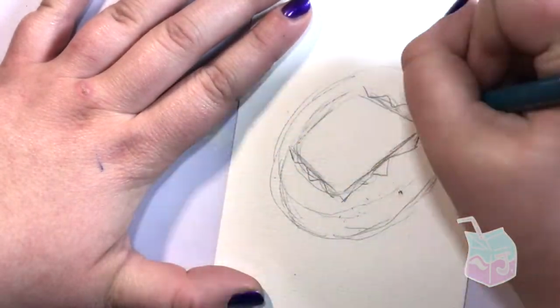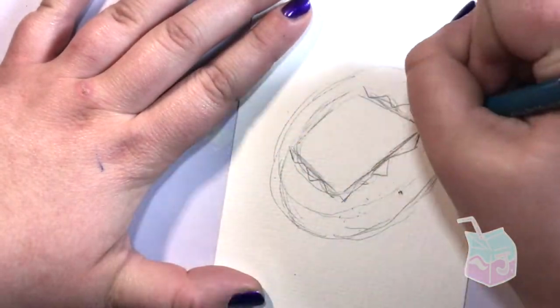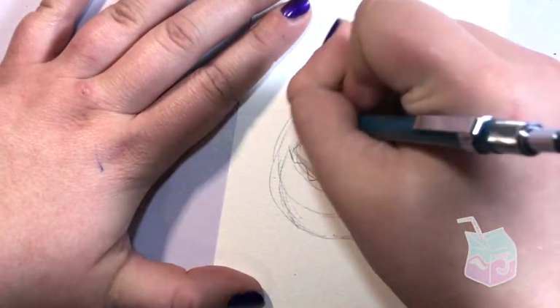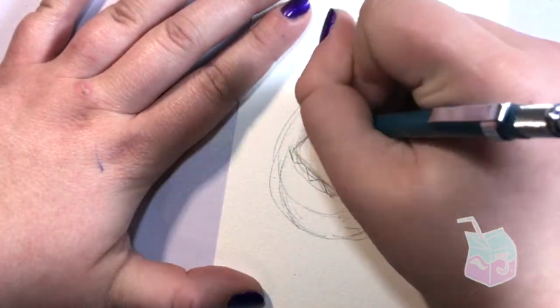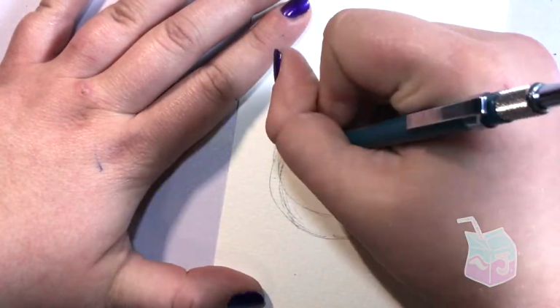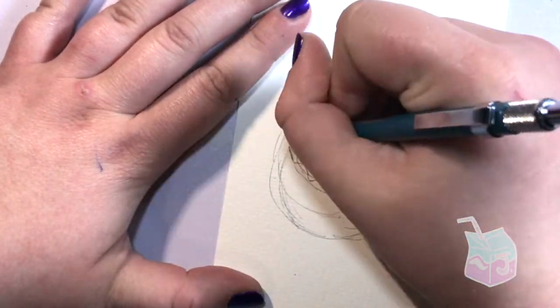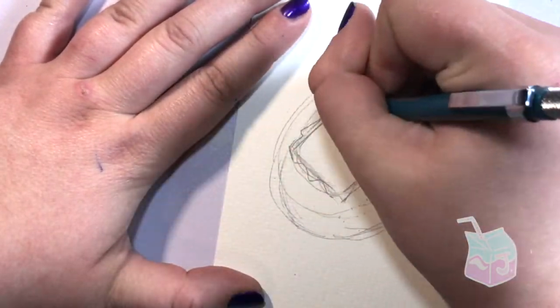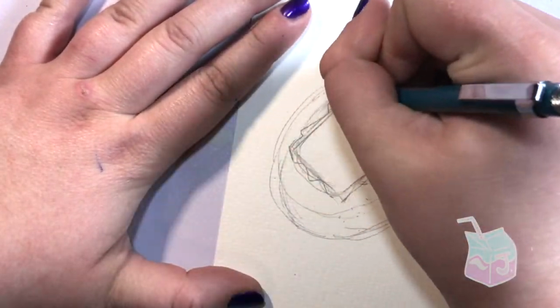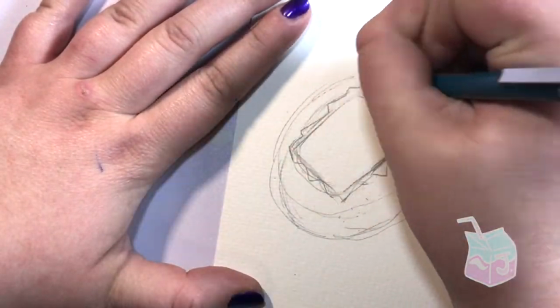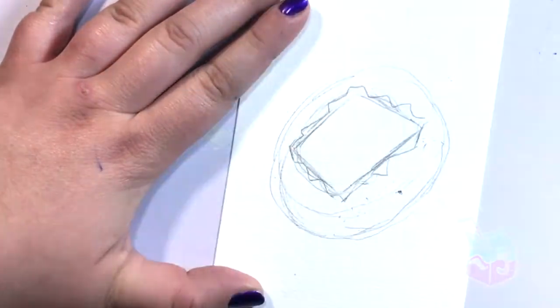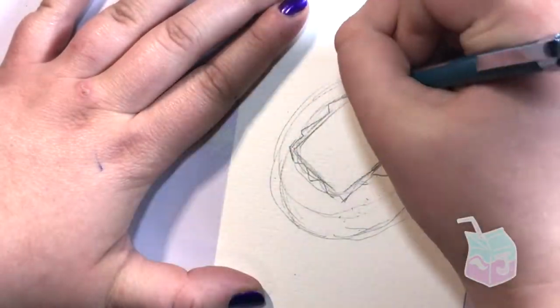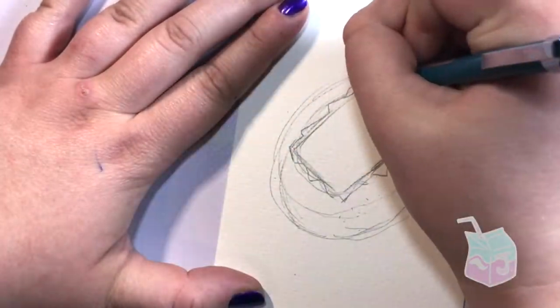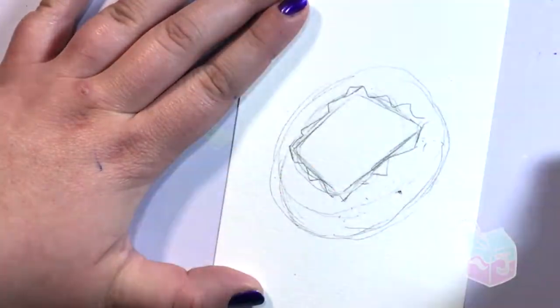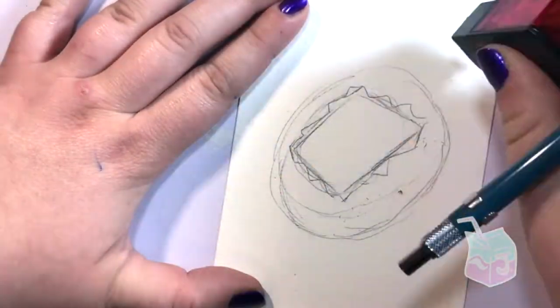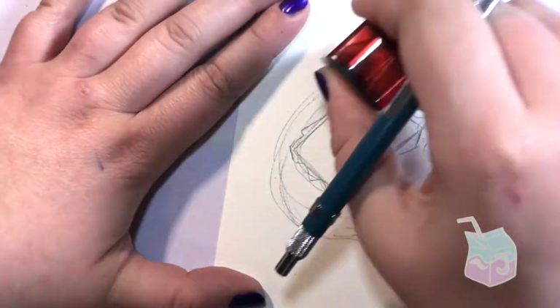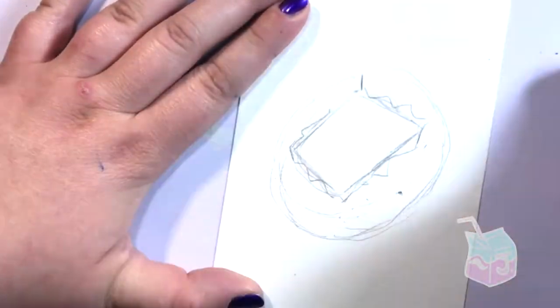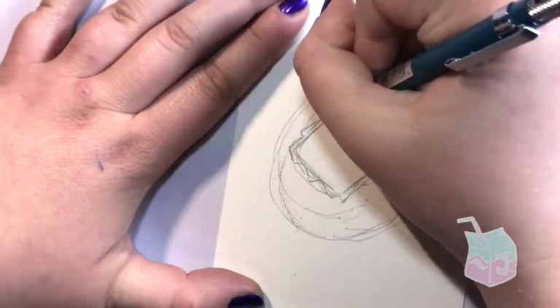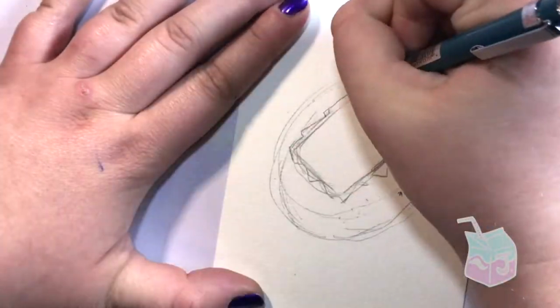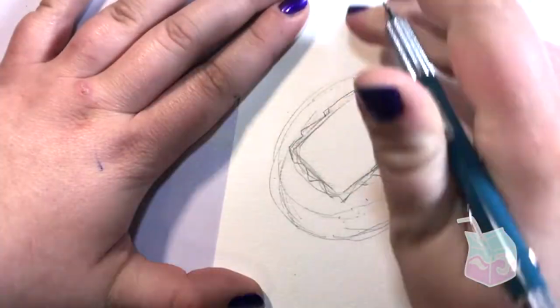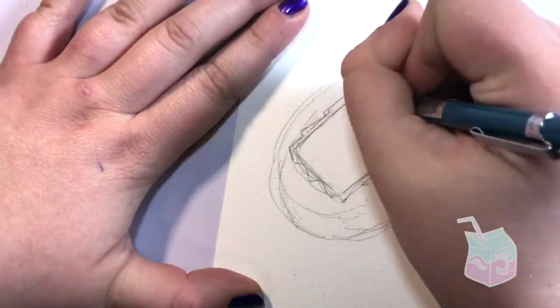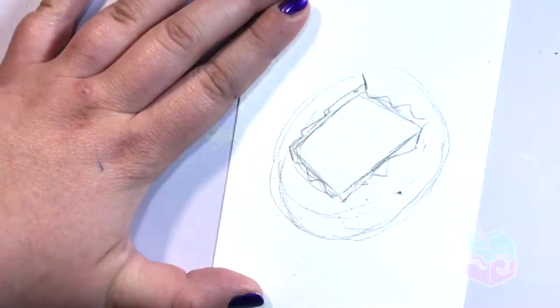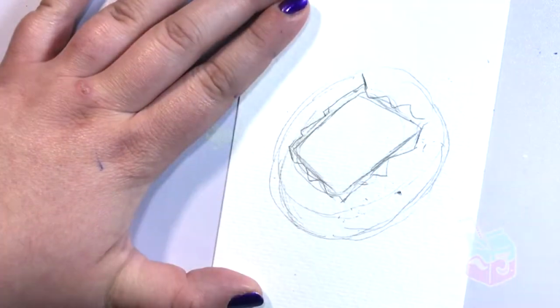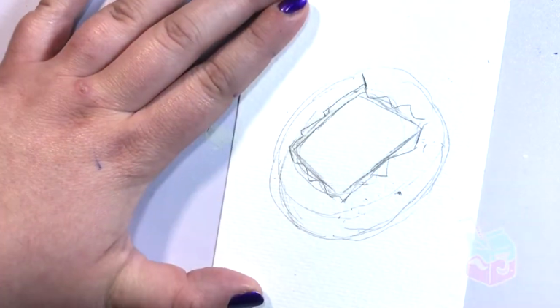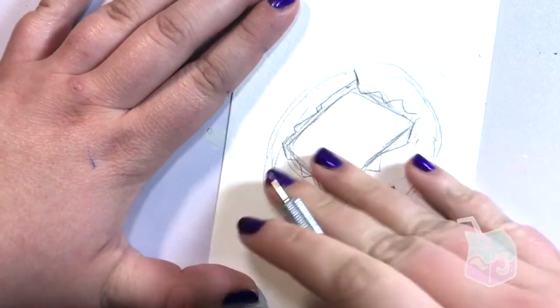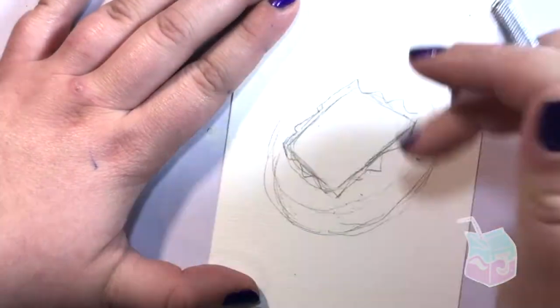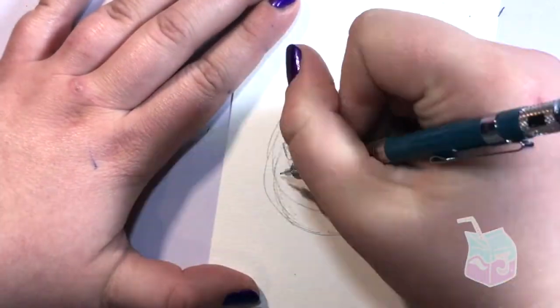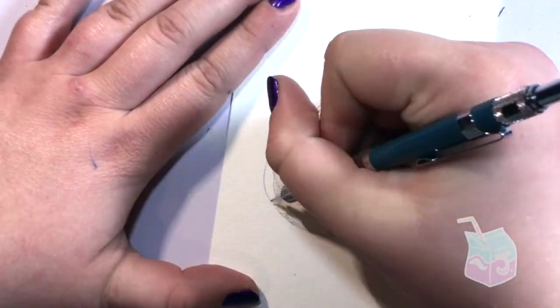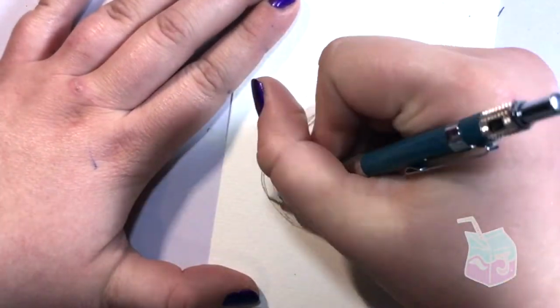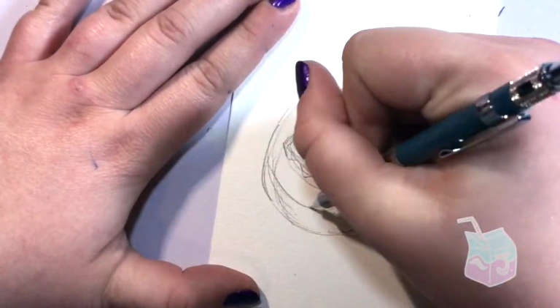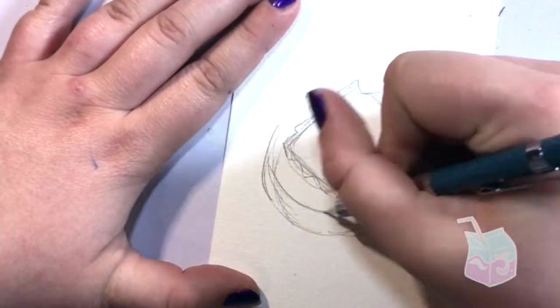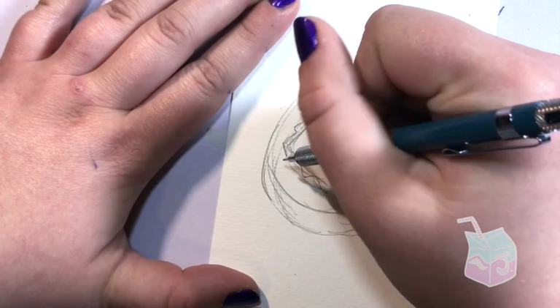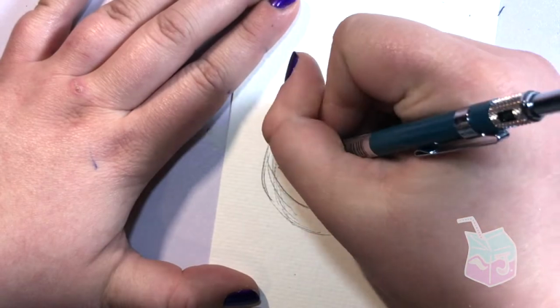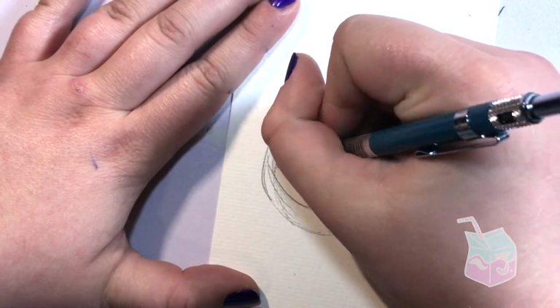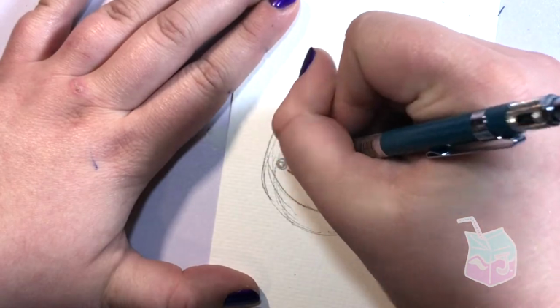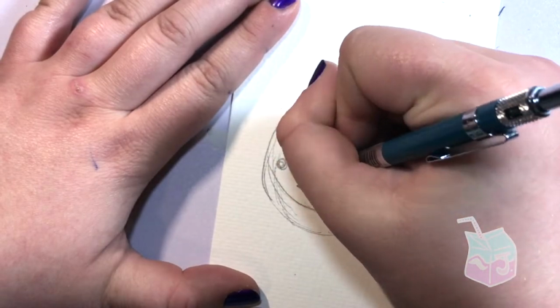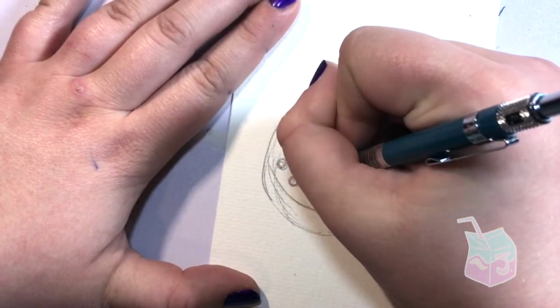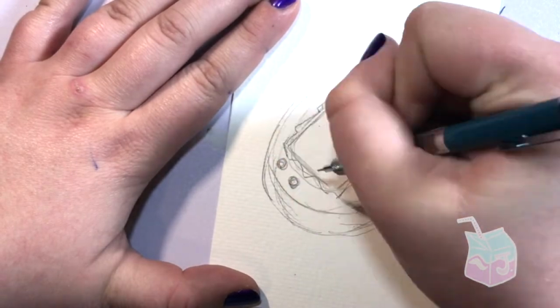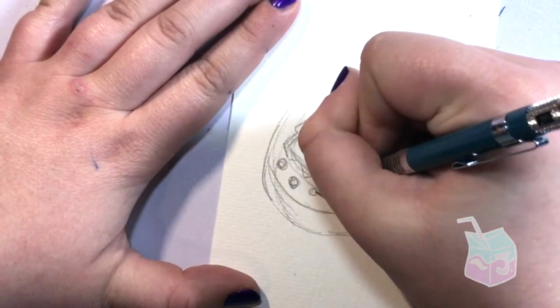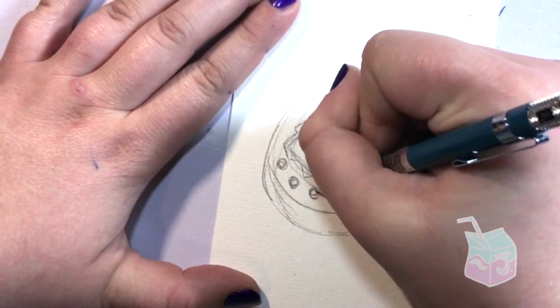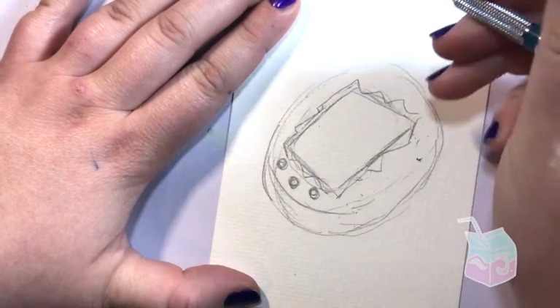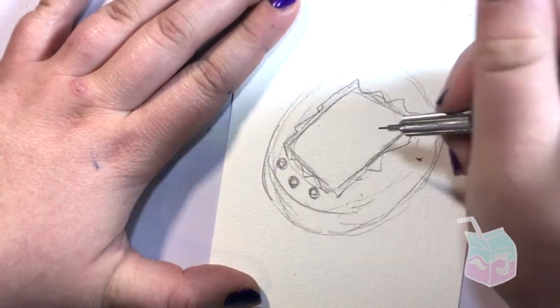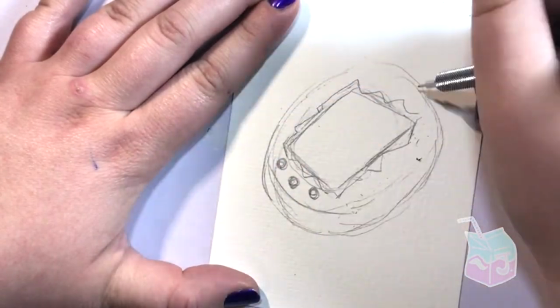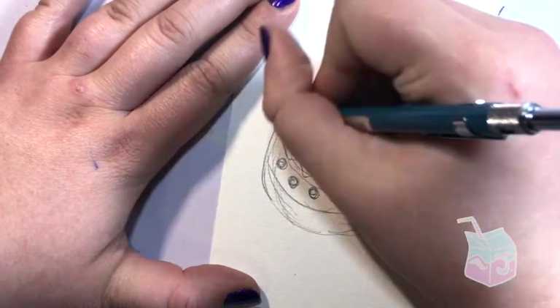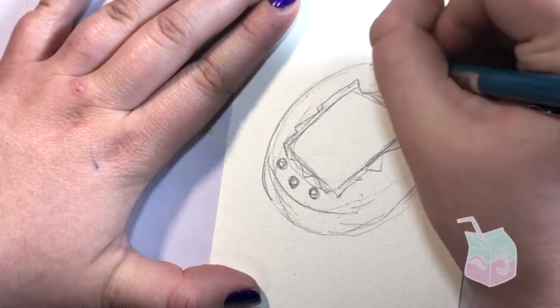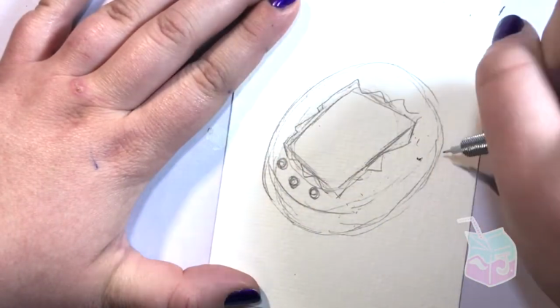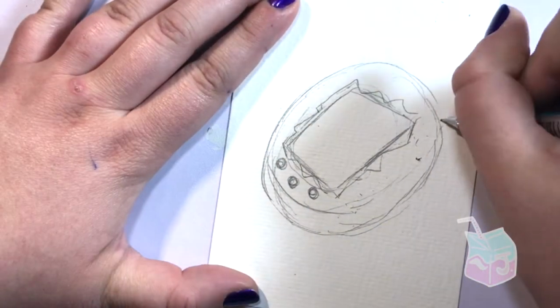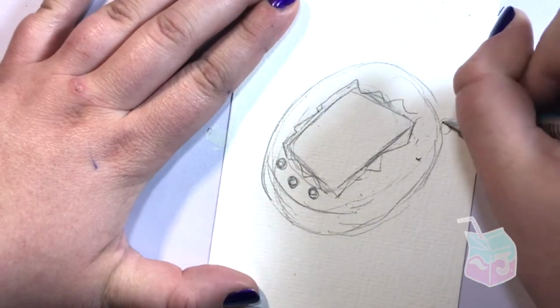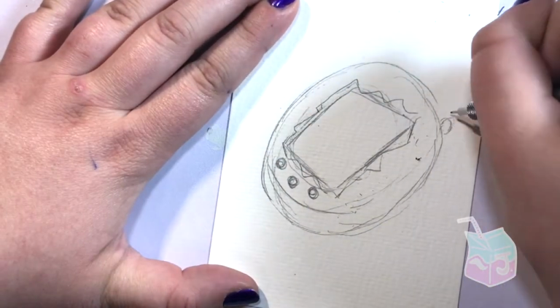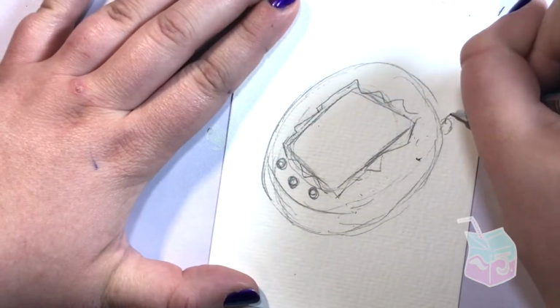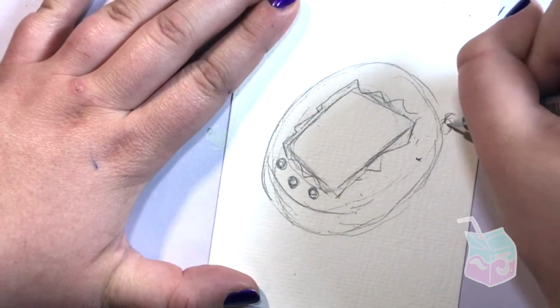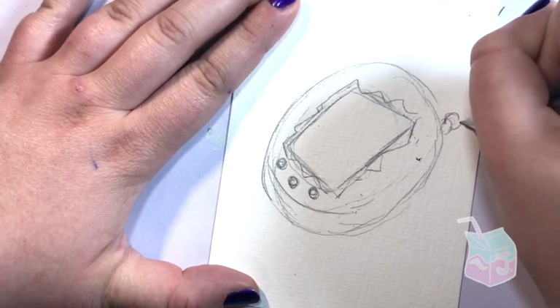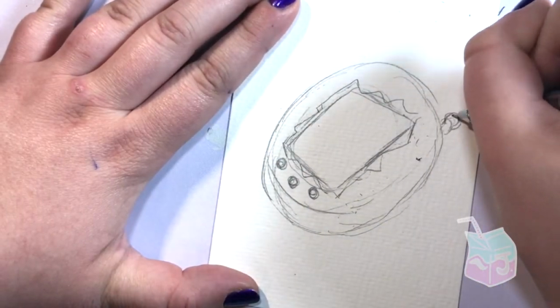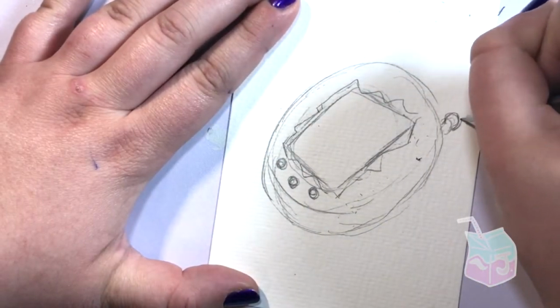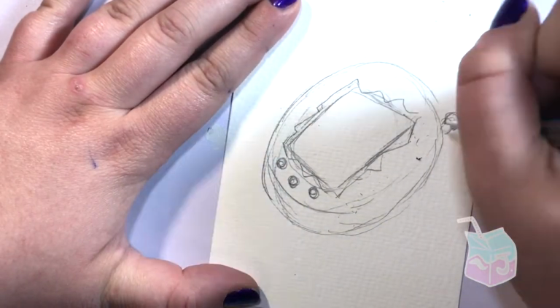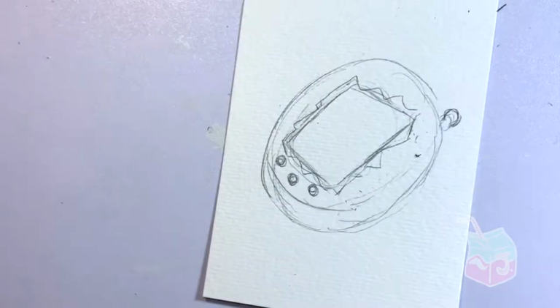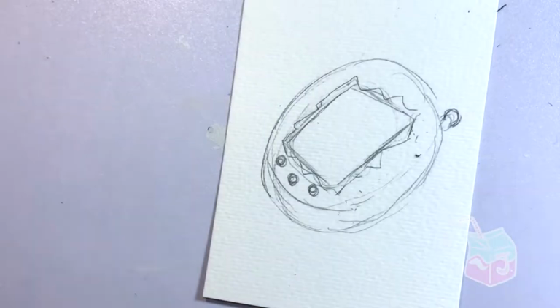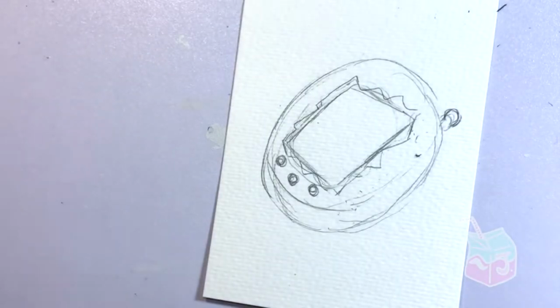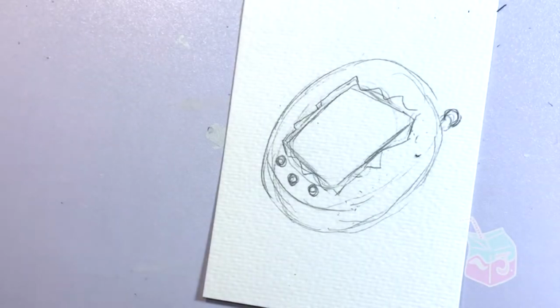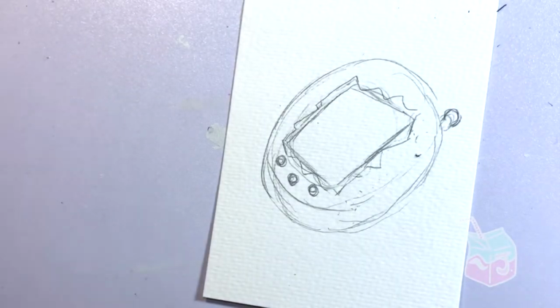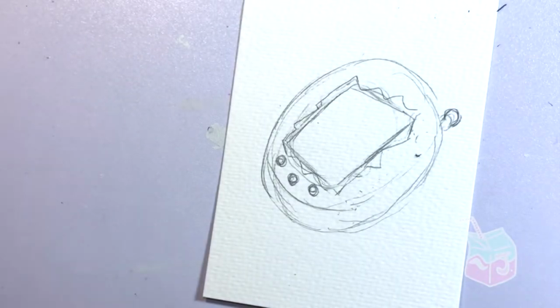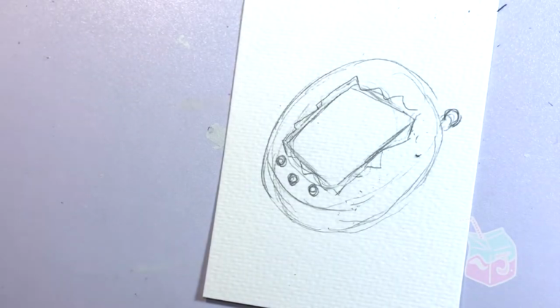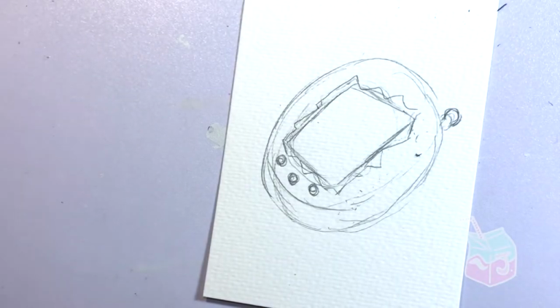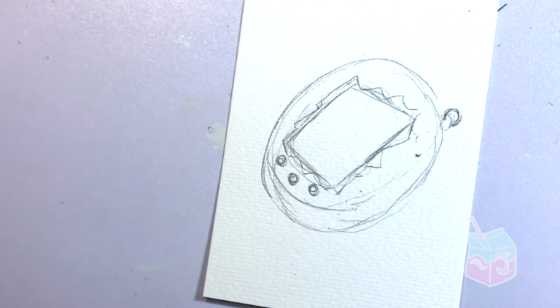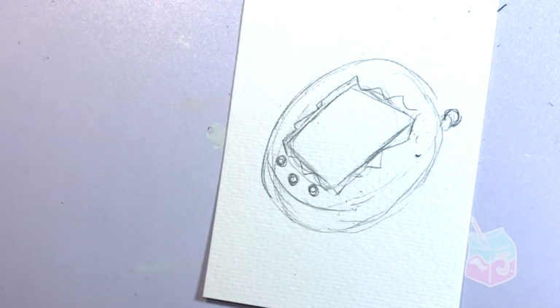I'm starting out by laying down my design lightly with a mechanical pencil. I love mechanical pencils because you don't have to sharpen them.